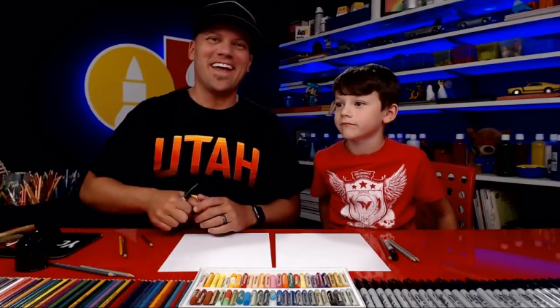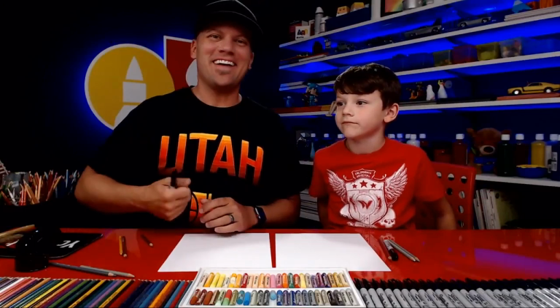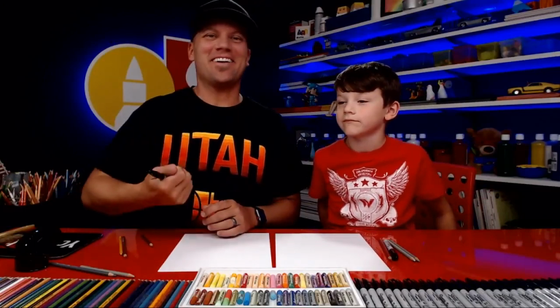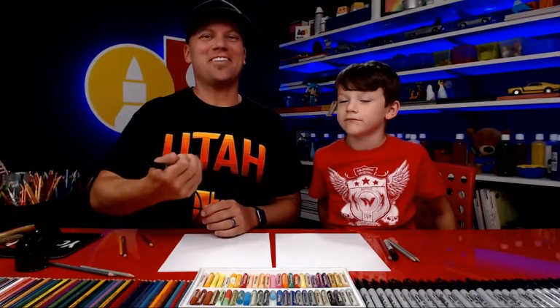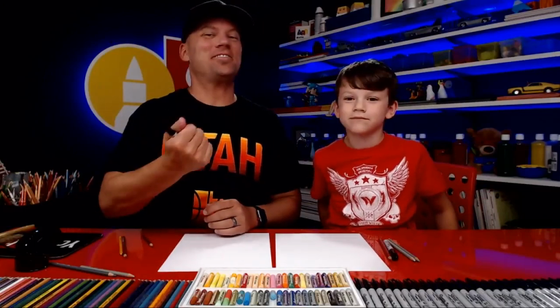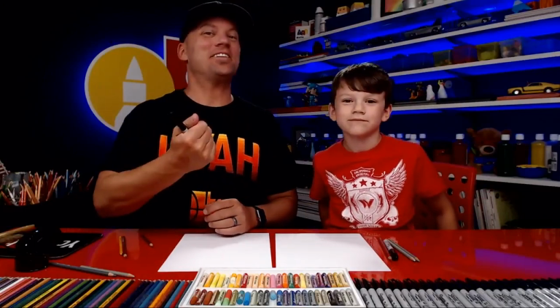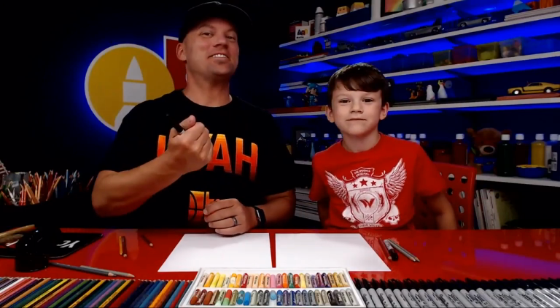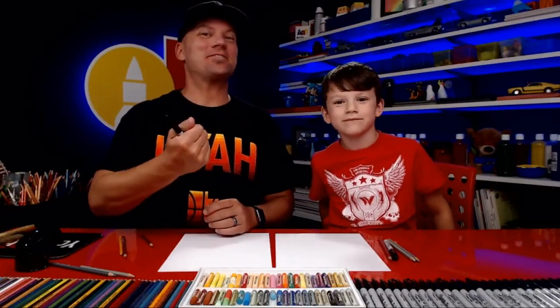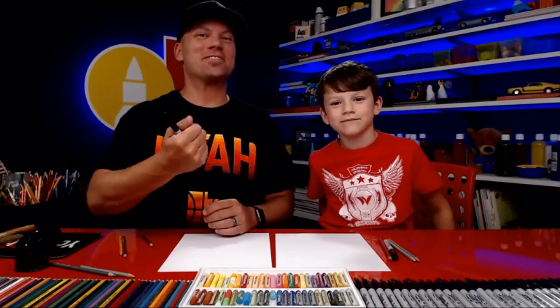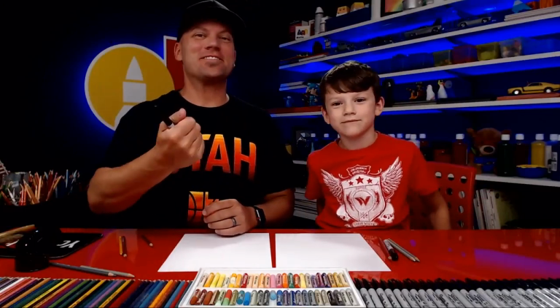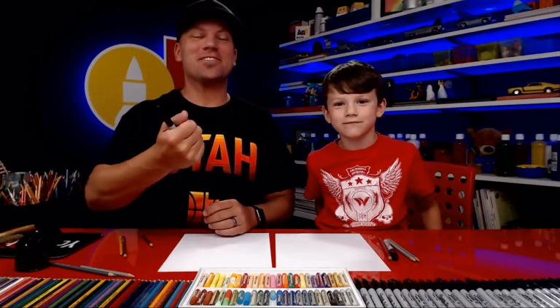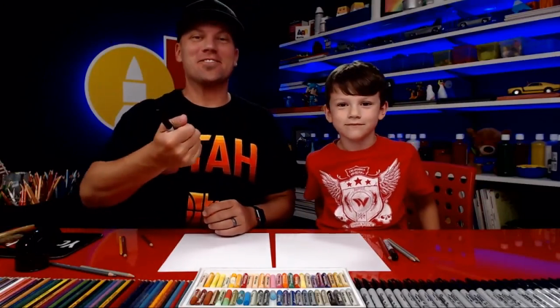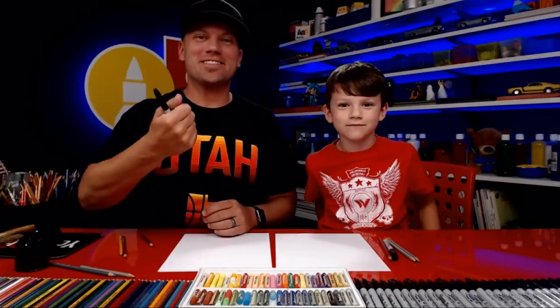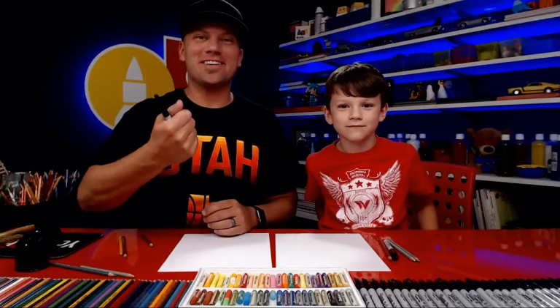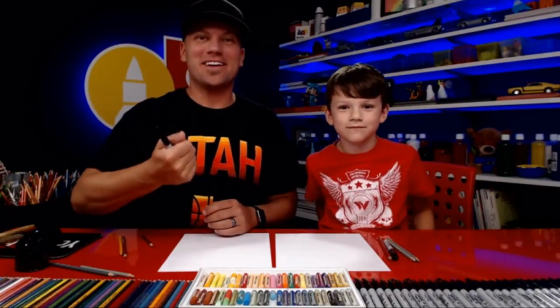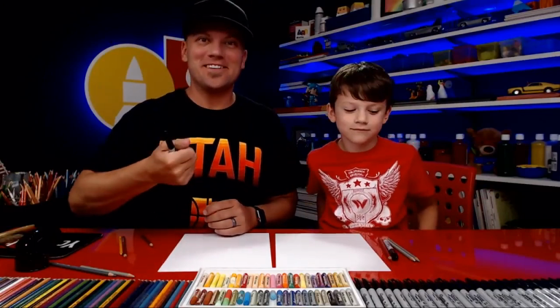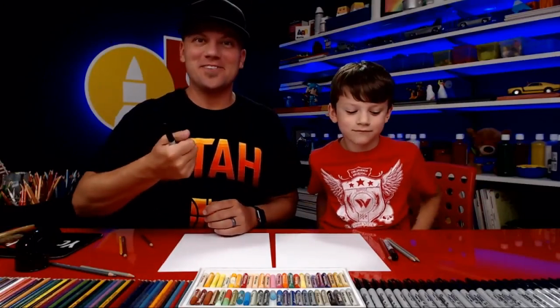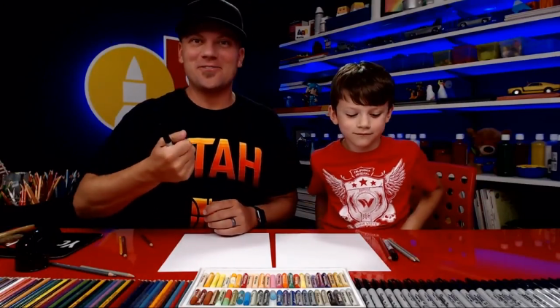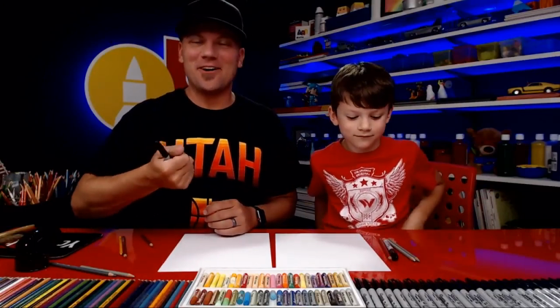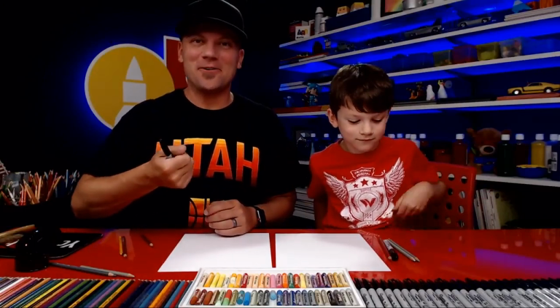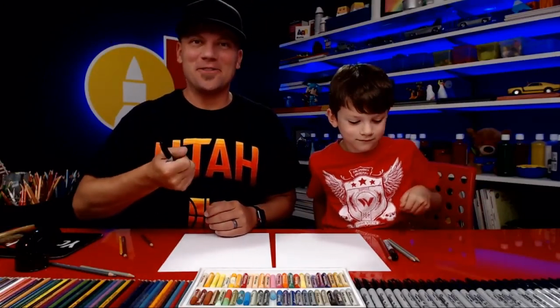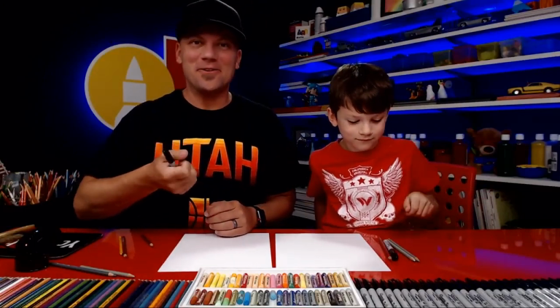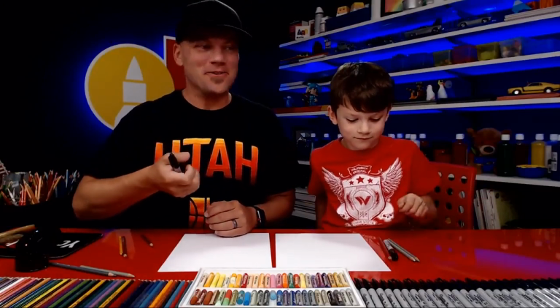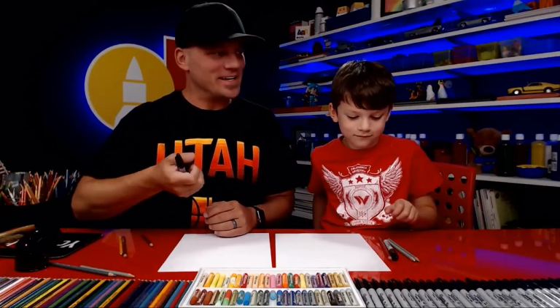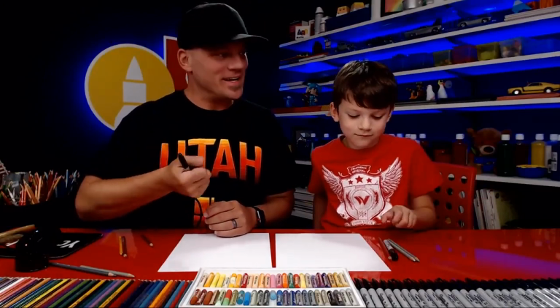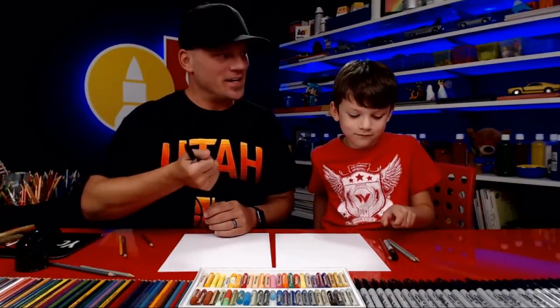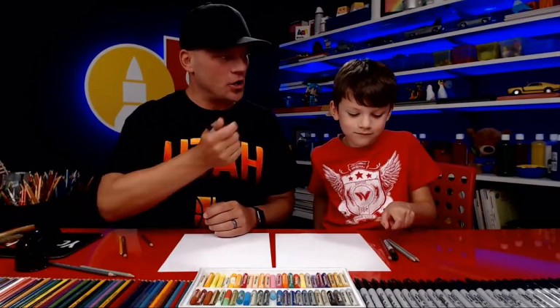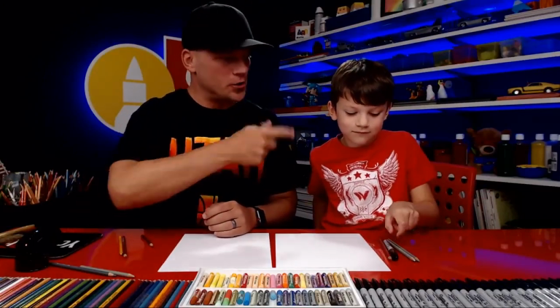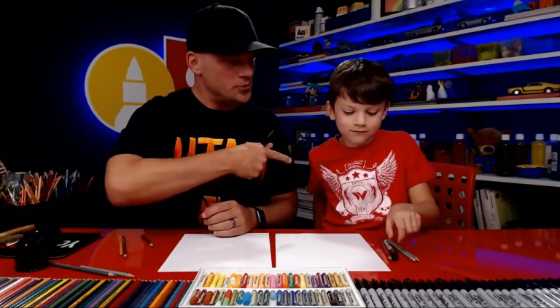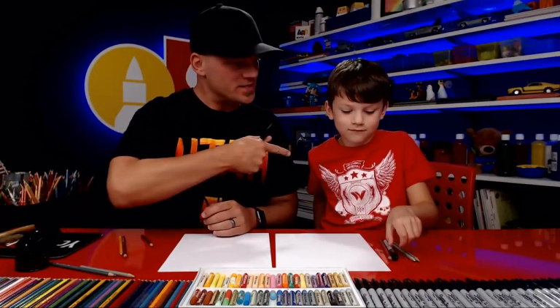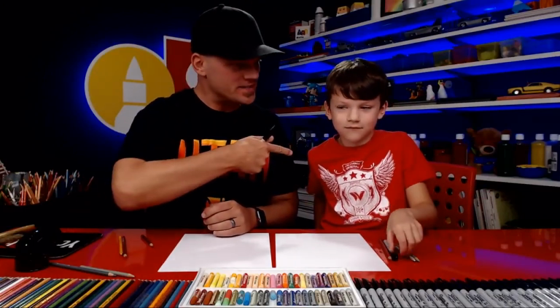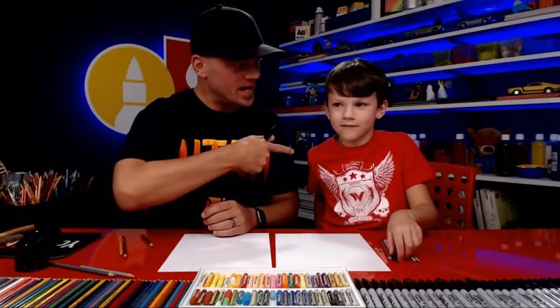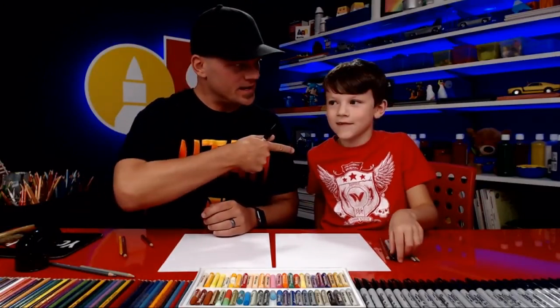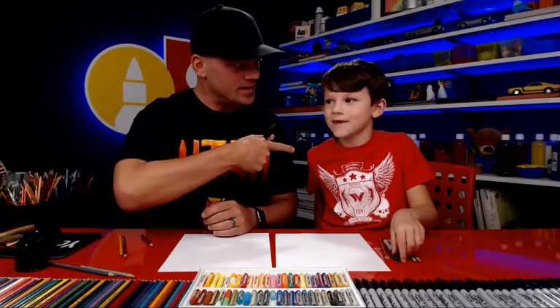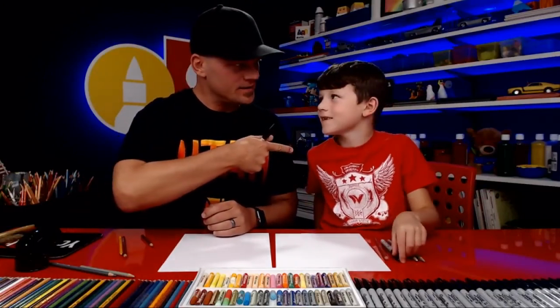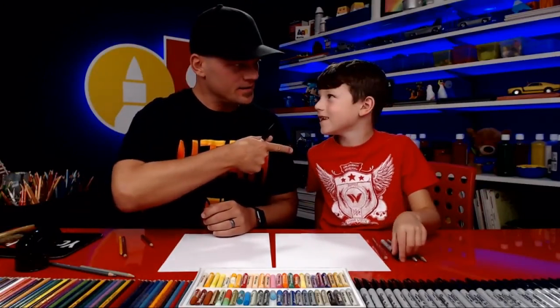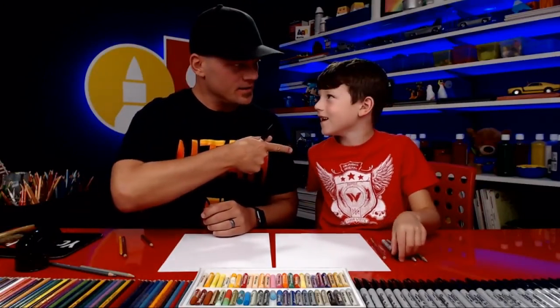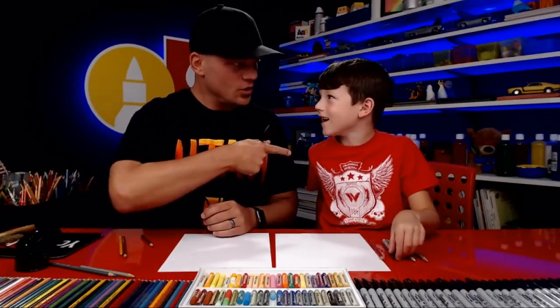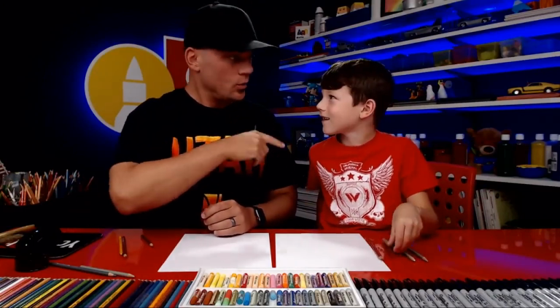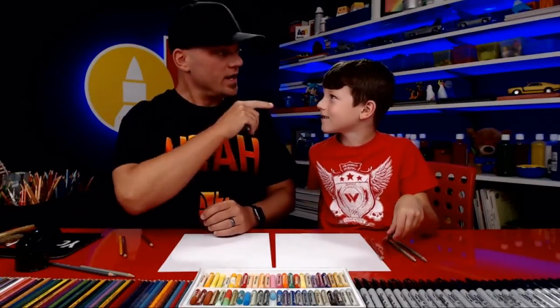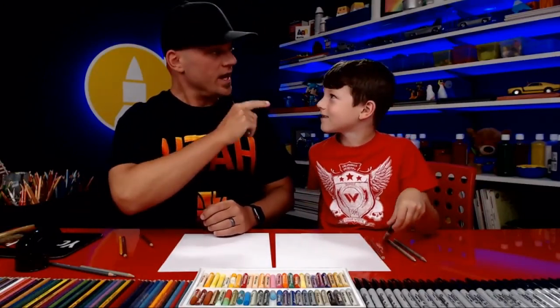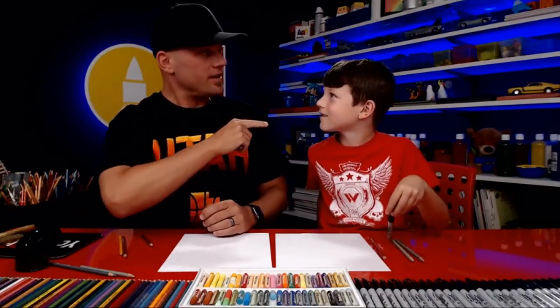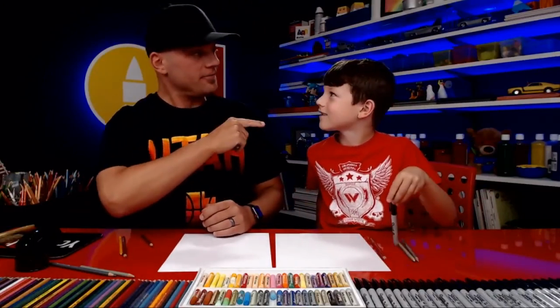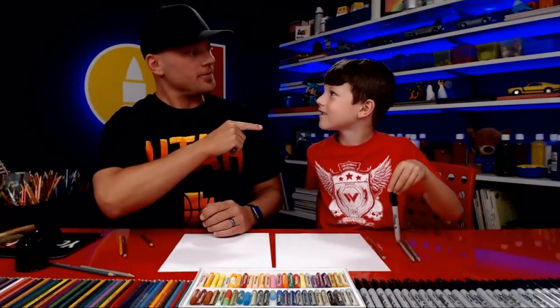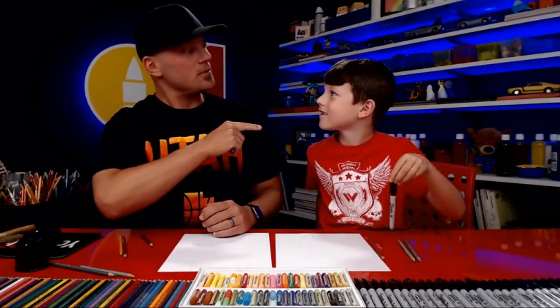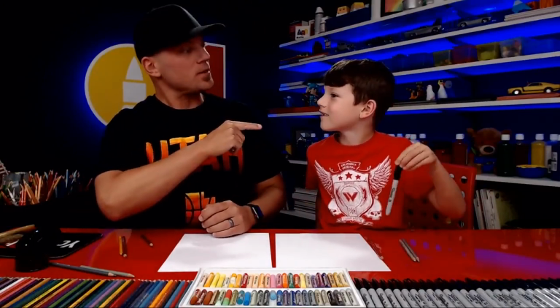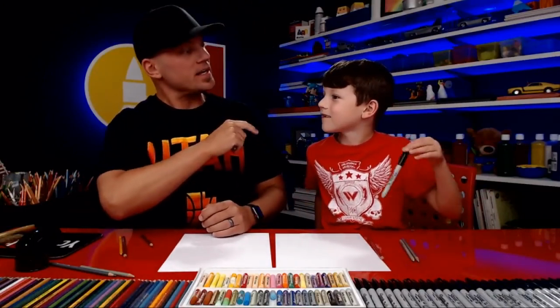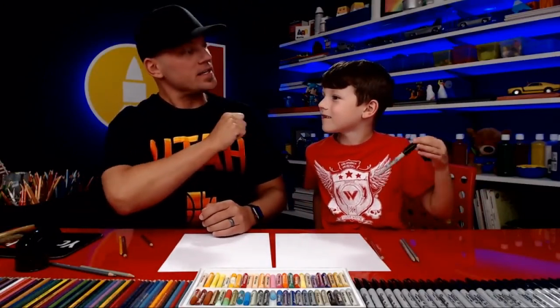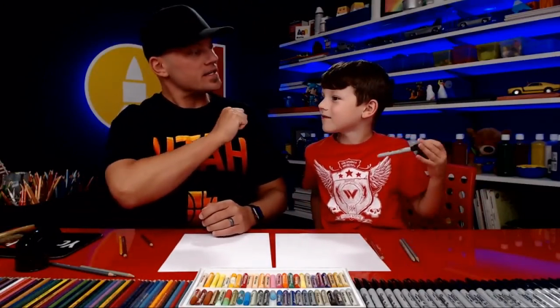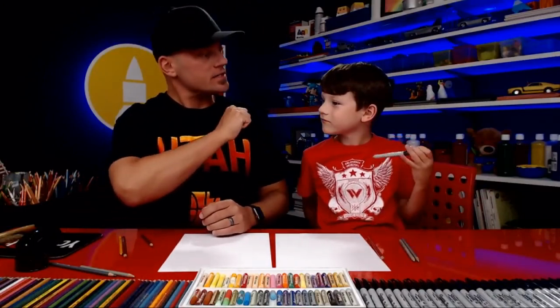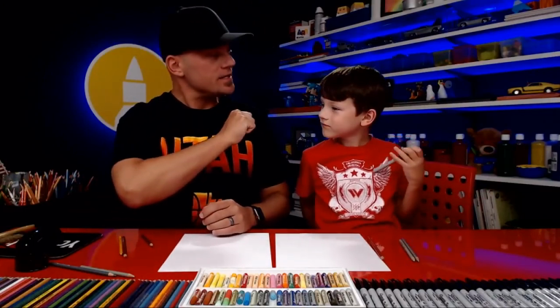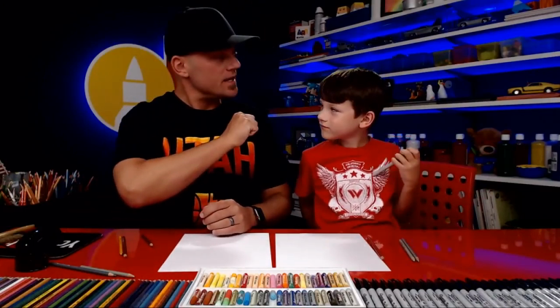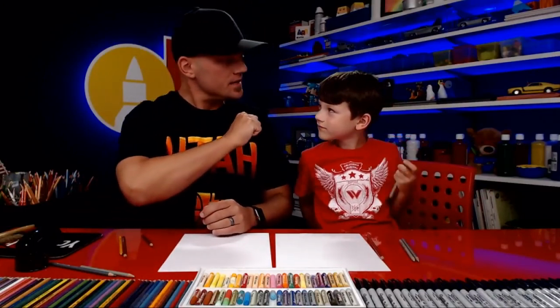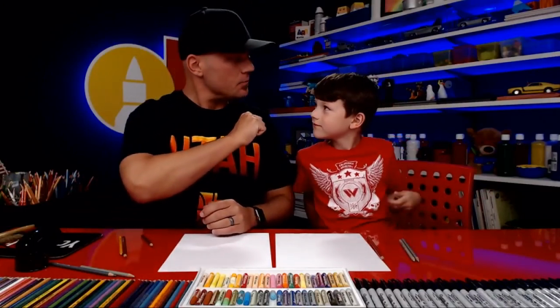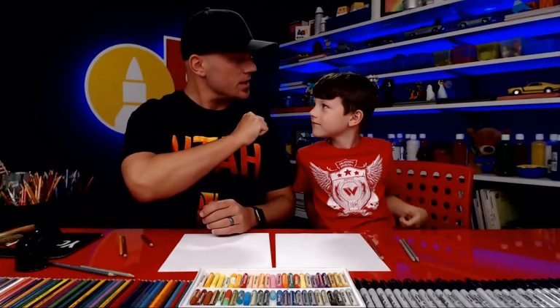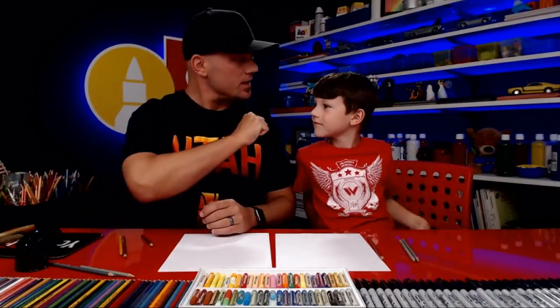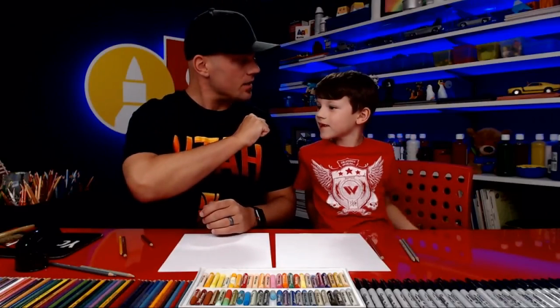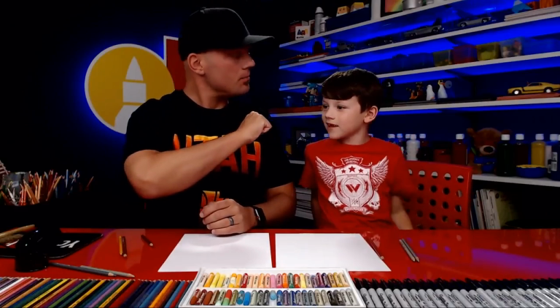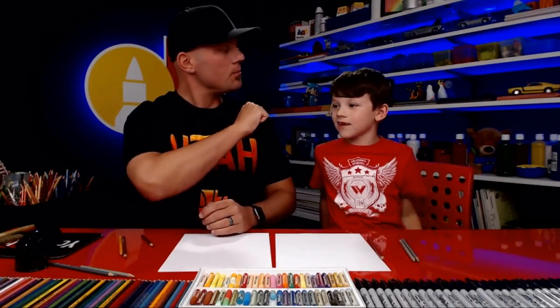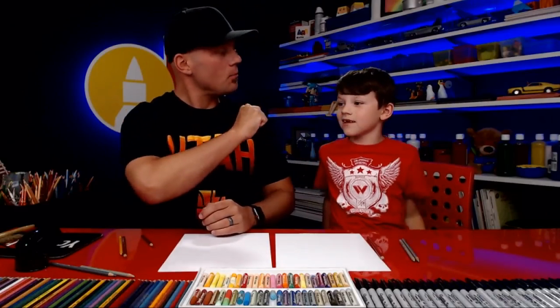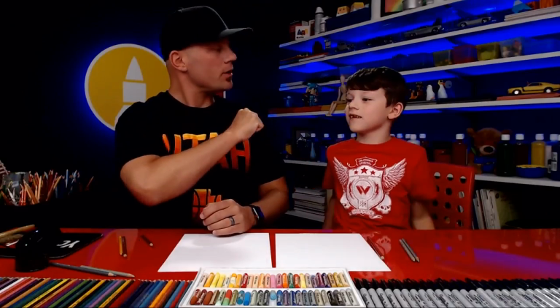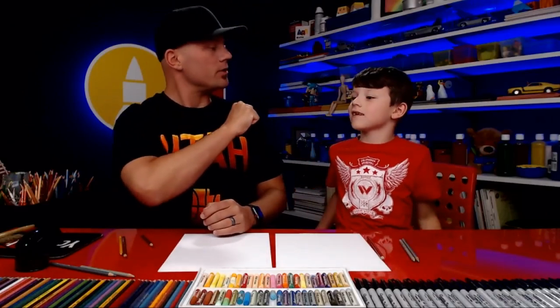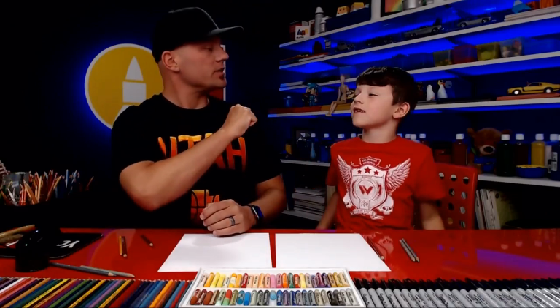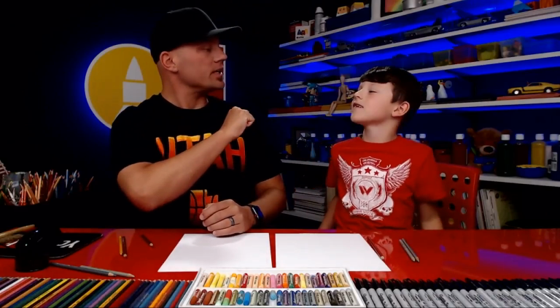Hey art friends! We're so excited to draw with you again. Are you excited? We had a fun break yesterday on Memorial Day.